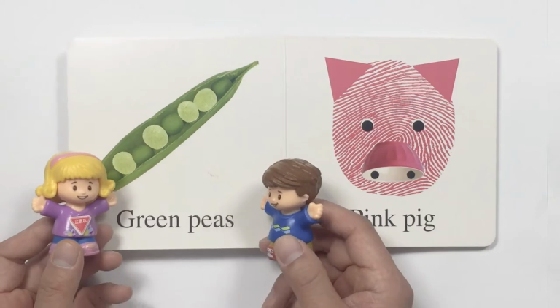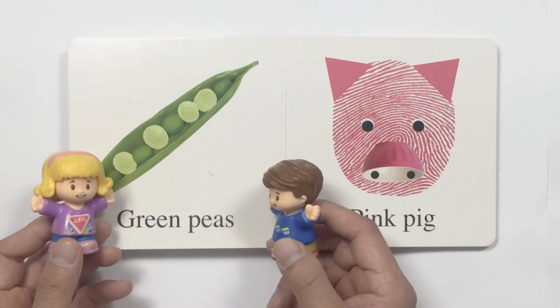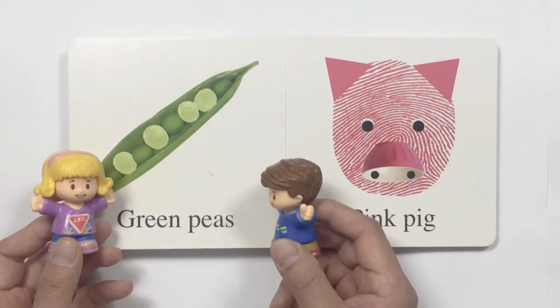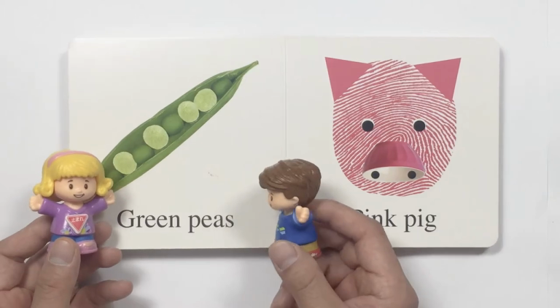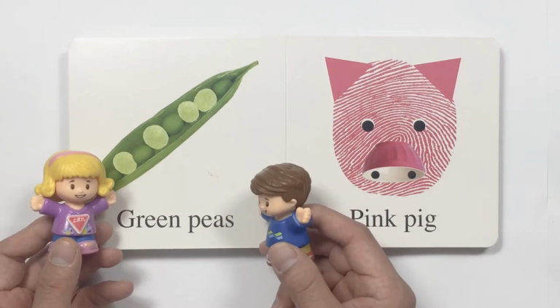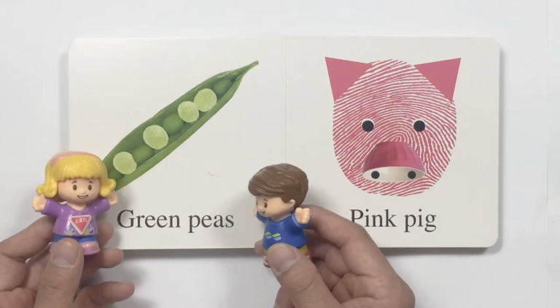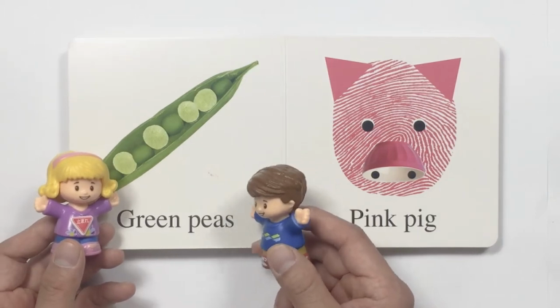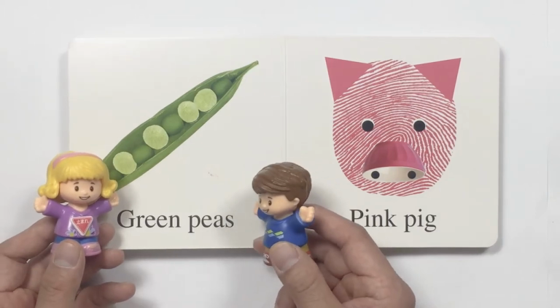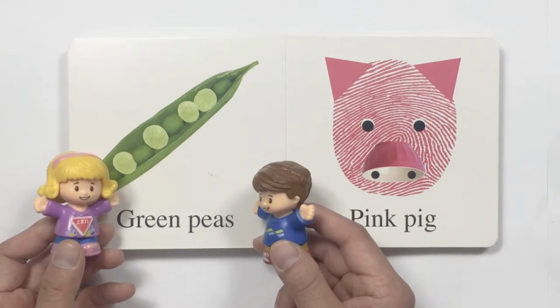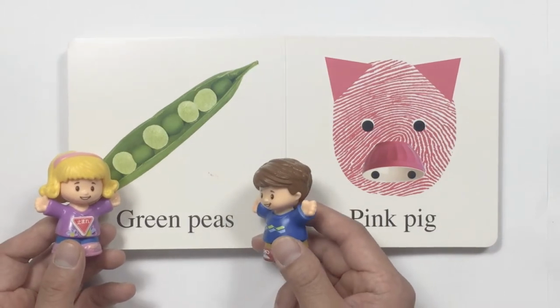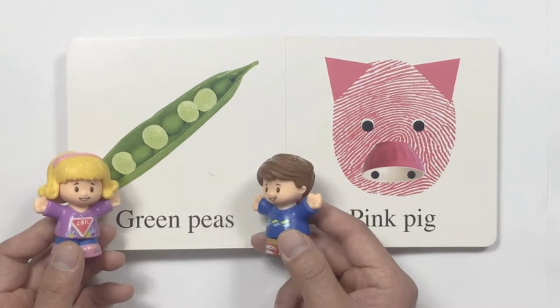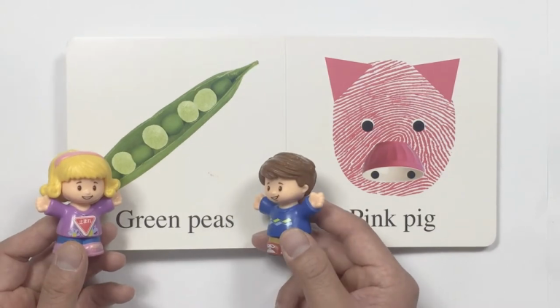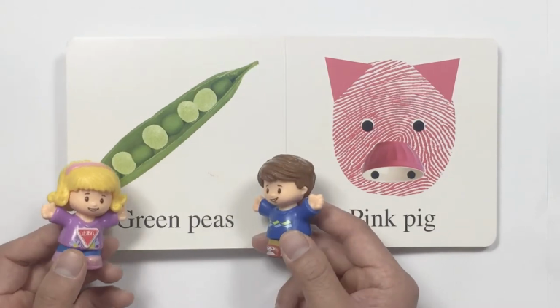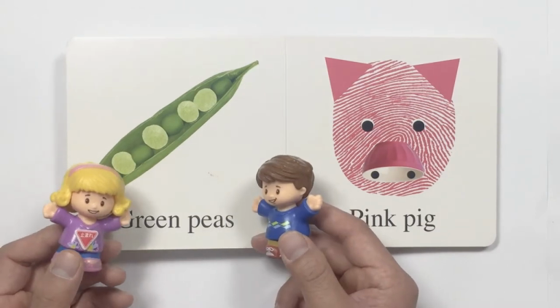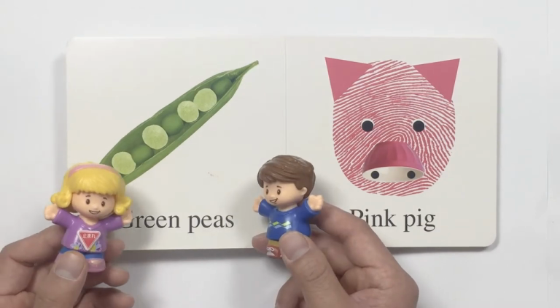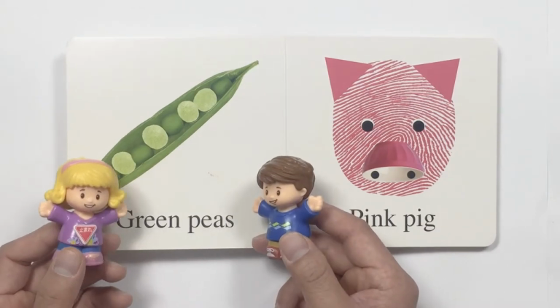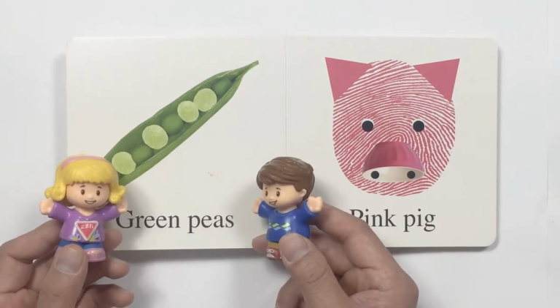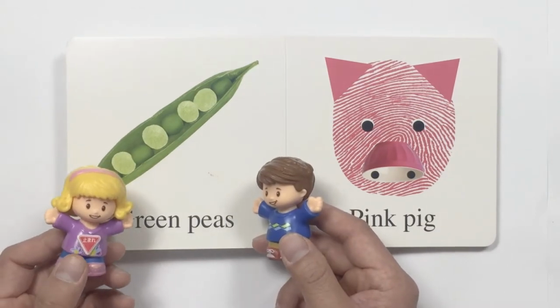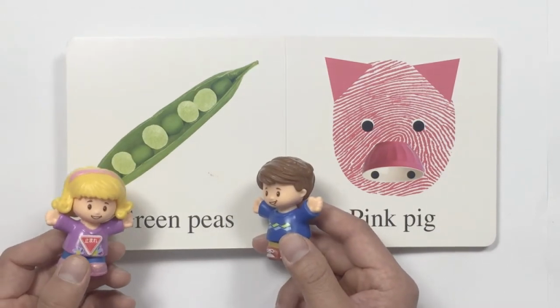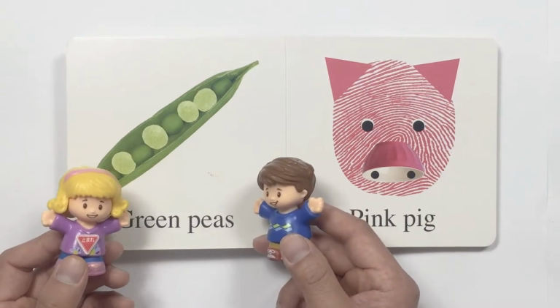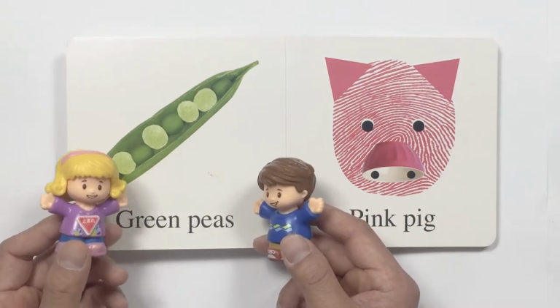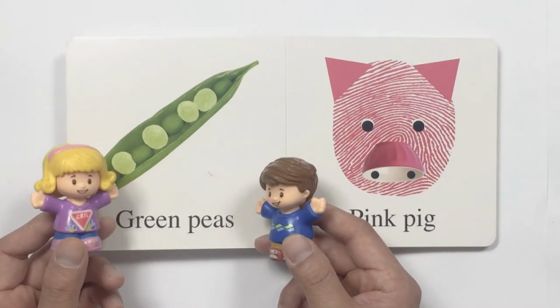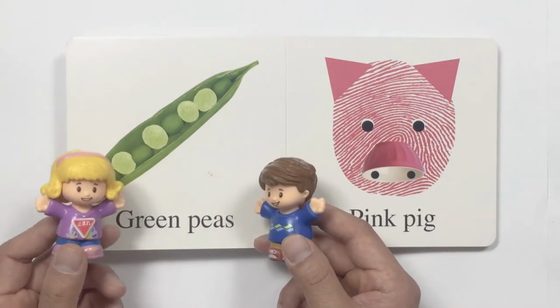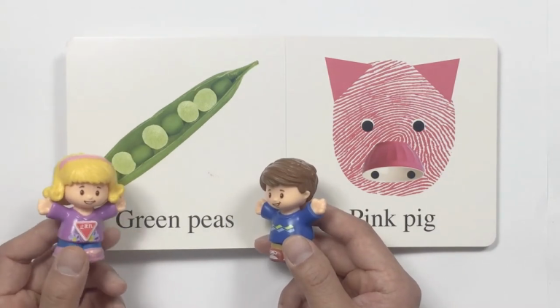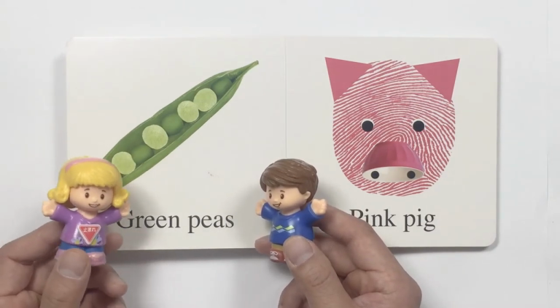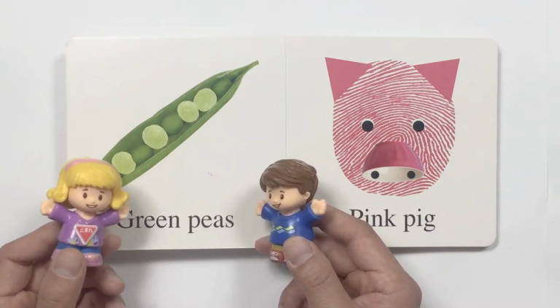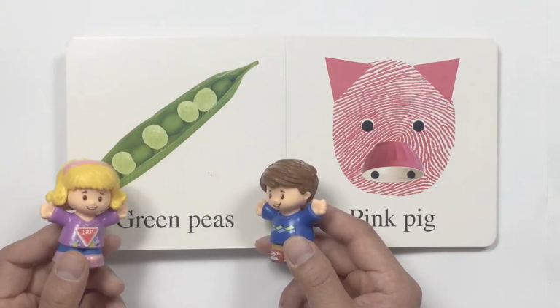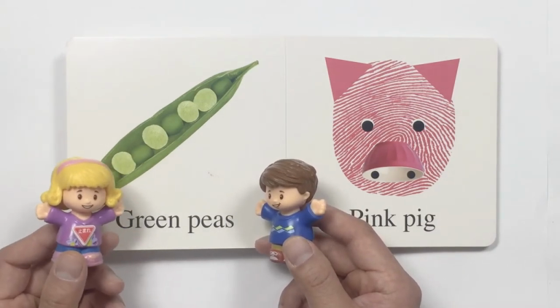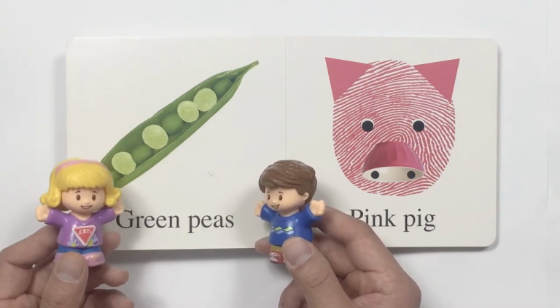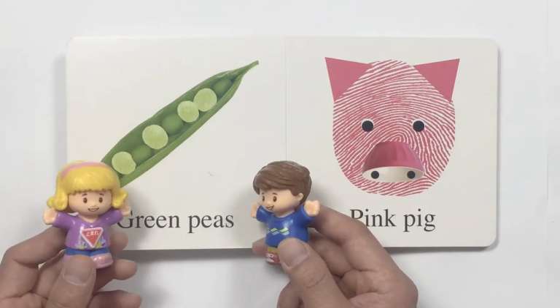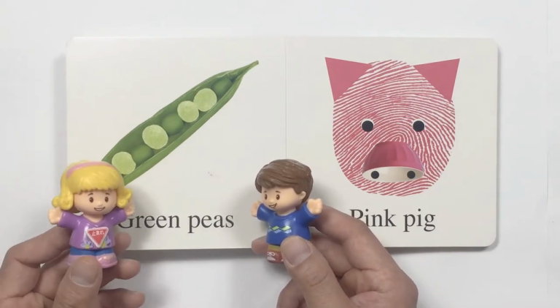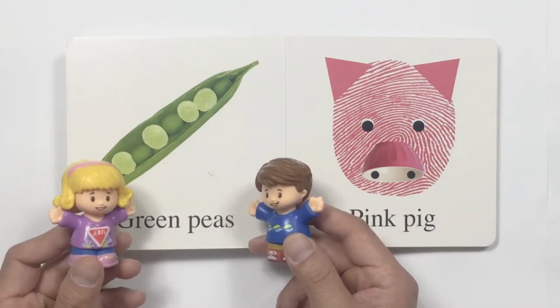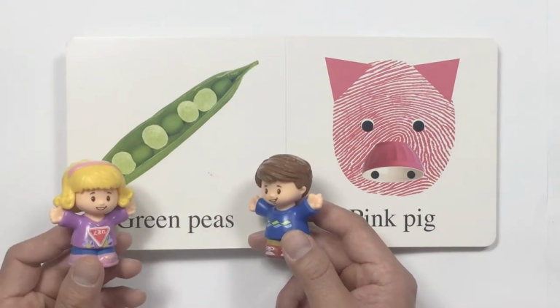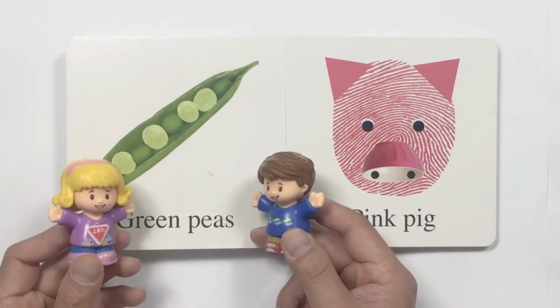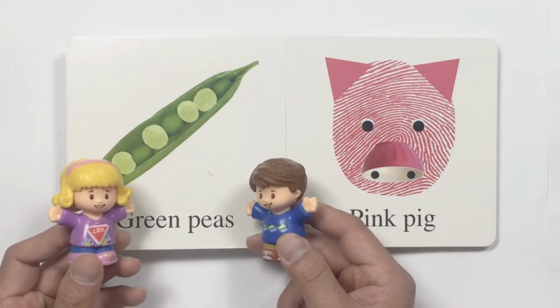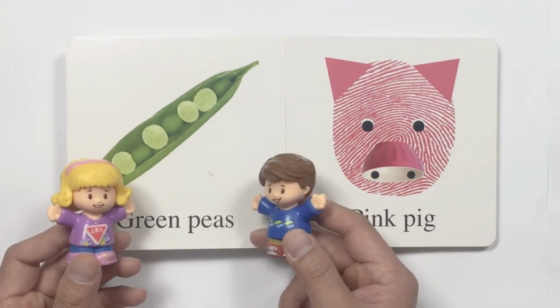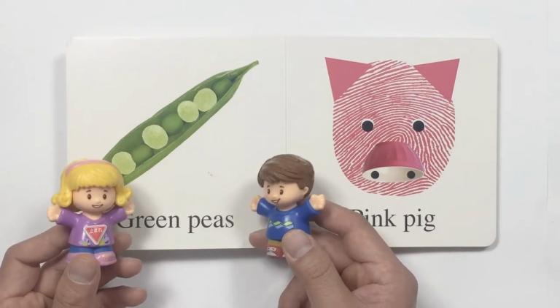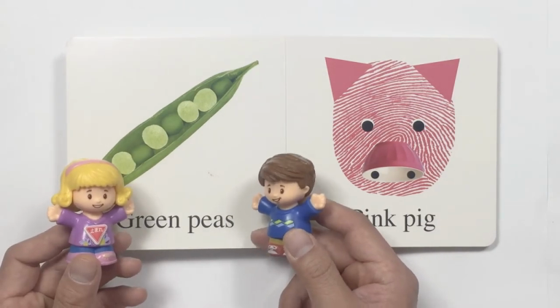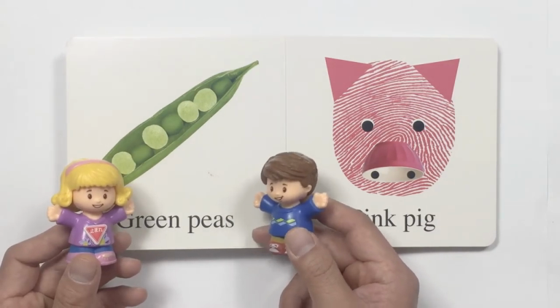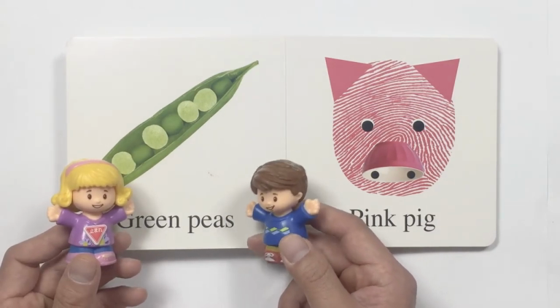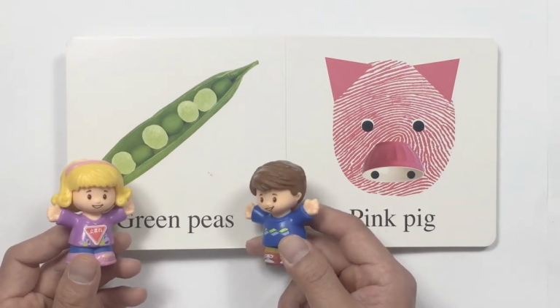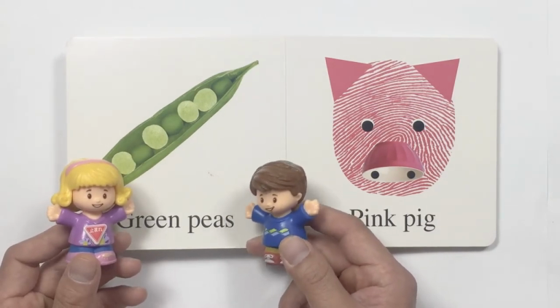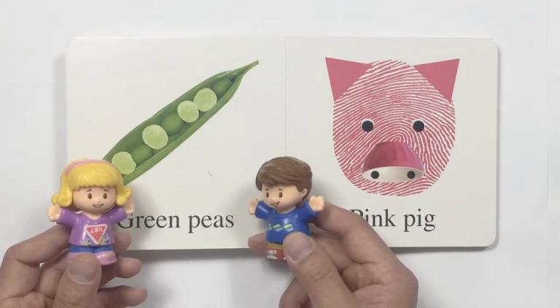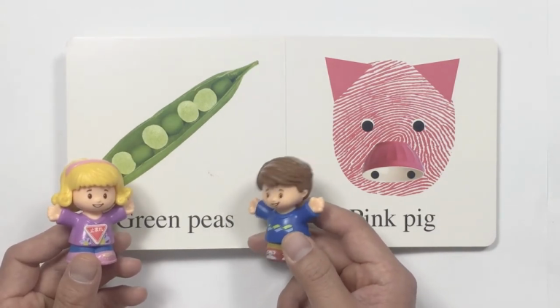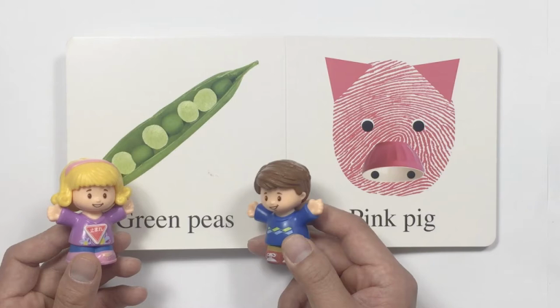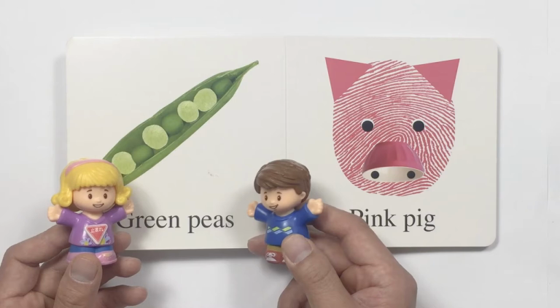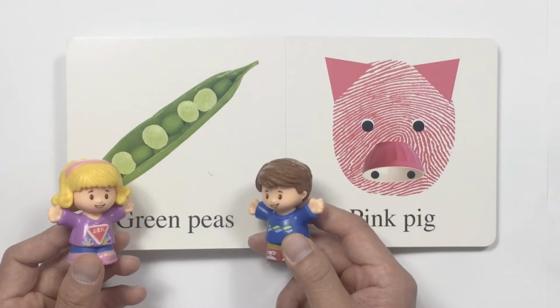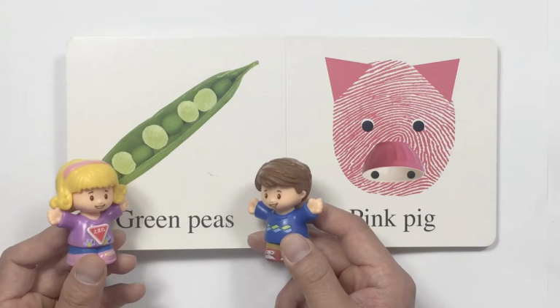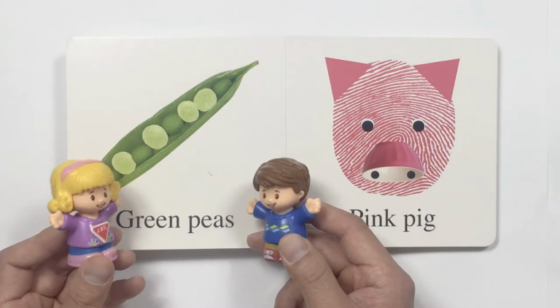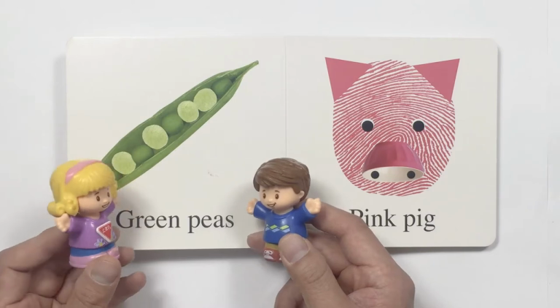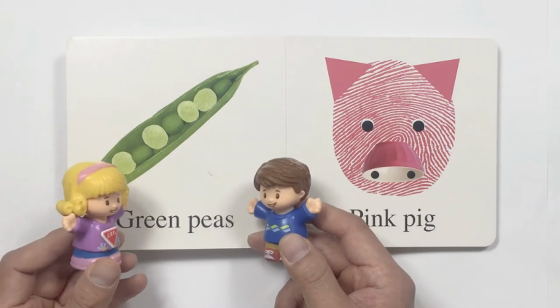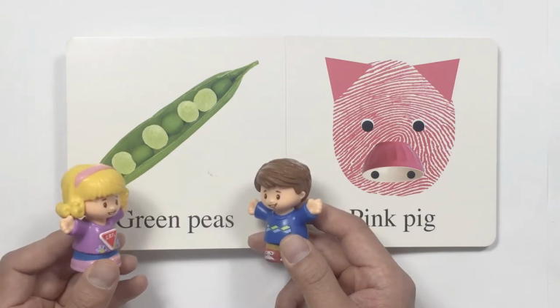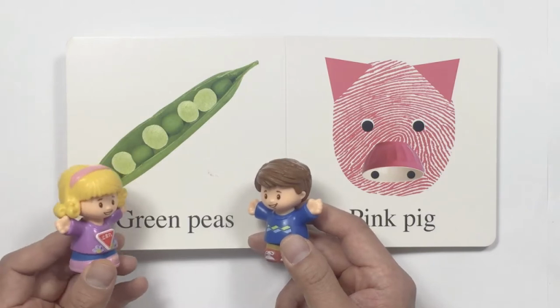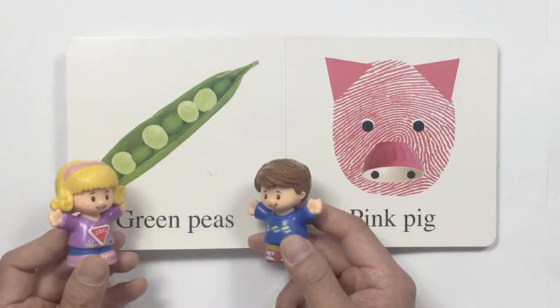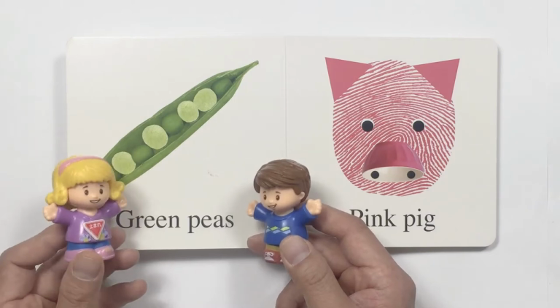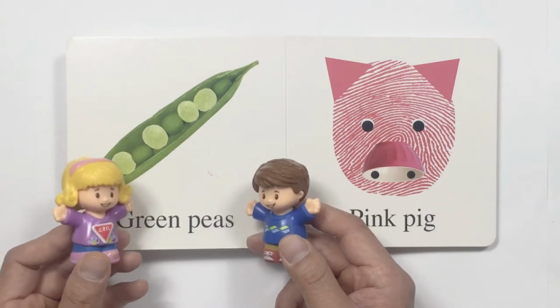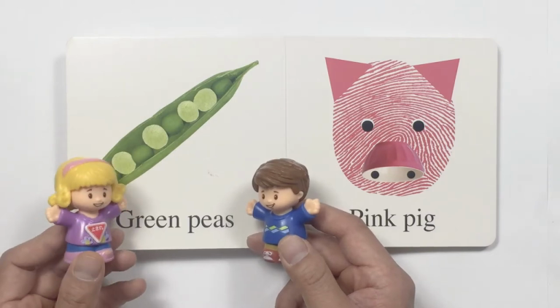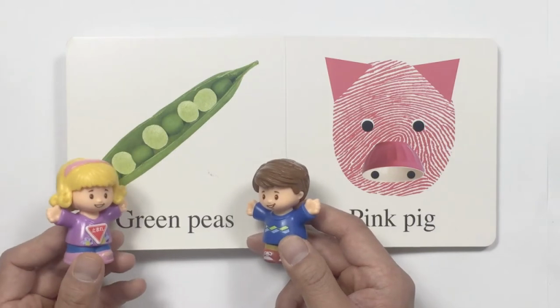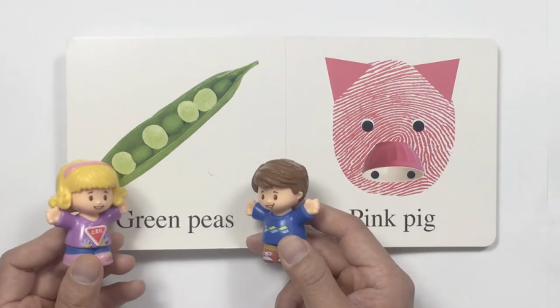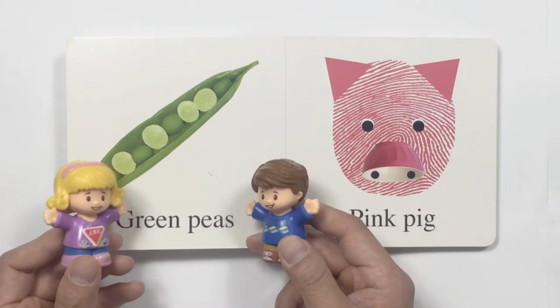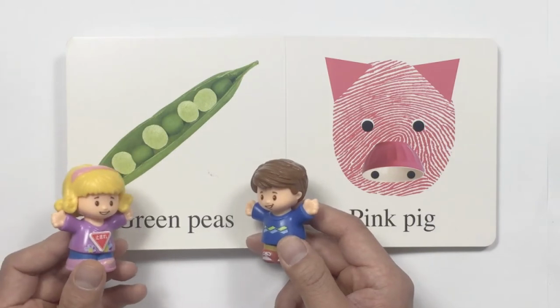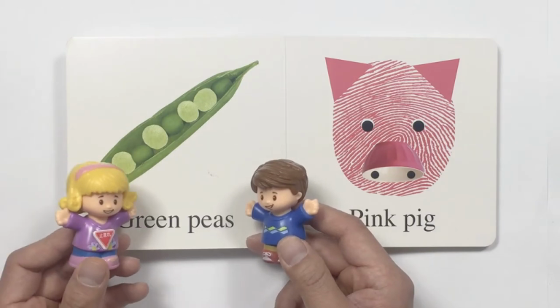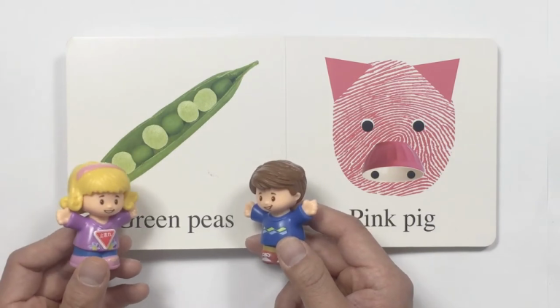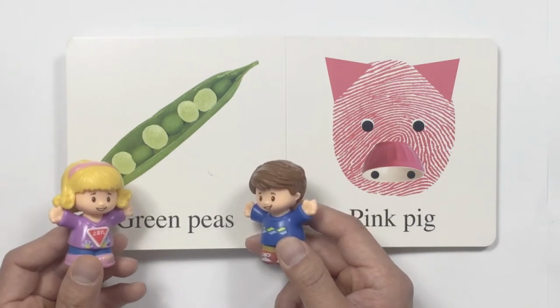Oh, look. It is a green pea. I don't really like vegetables. Really? But they are good for you.